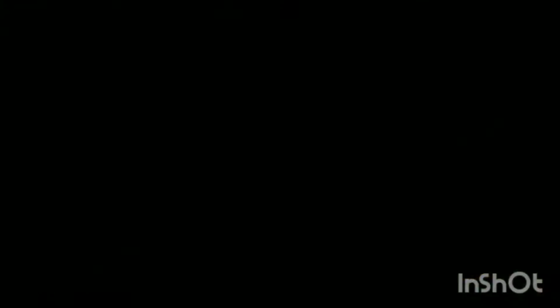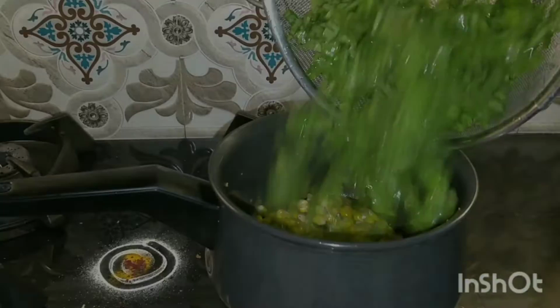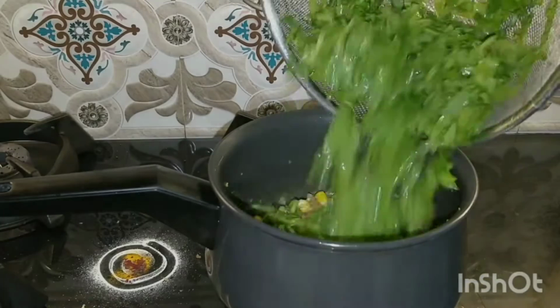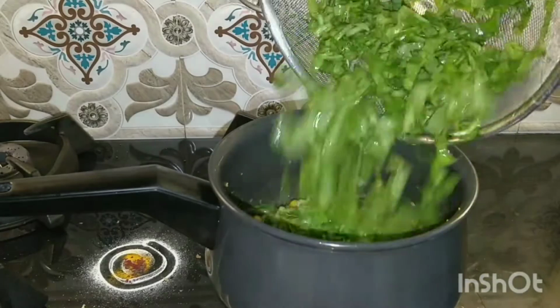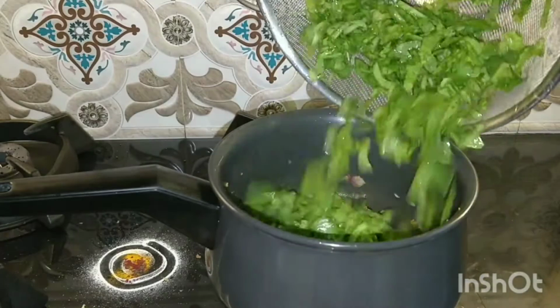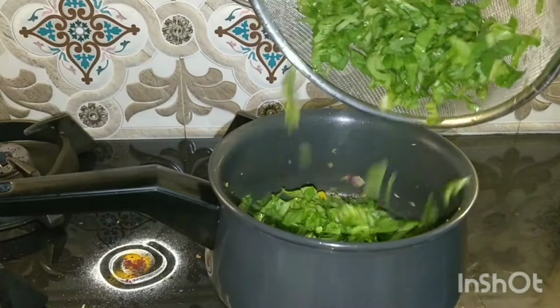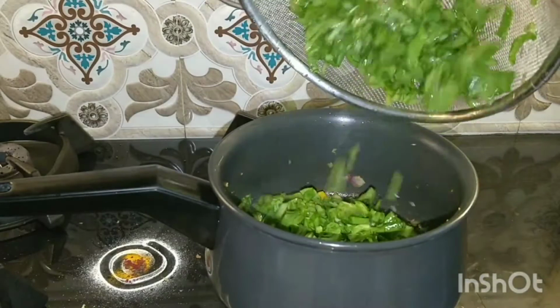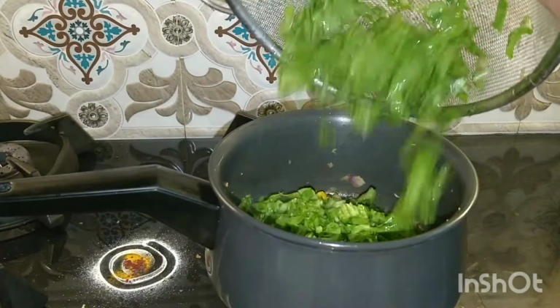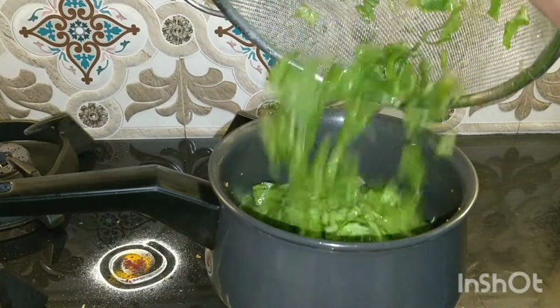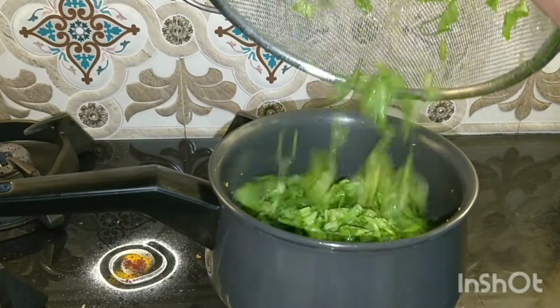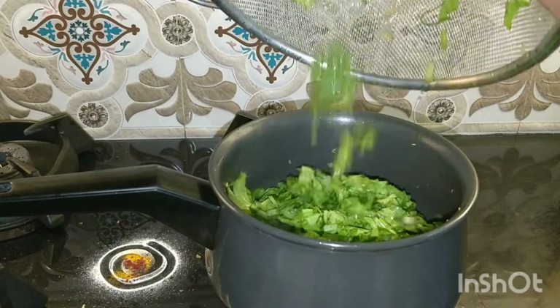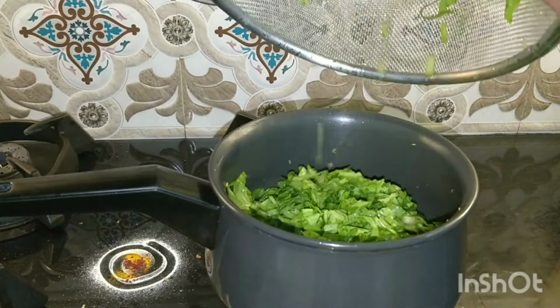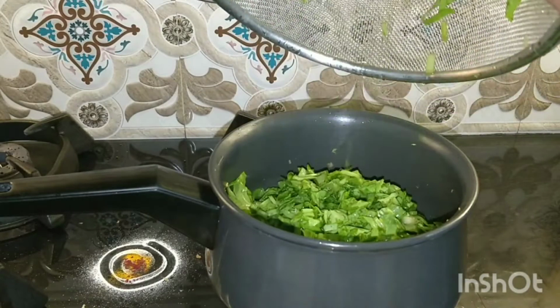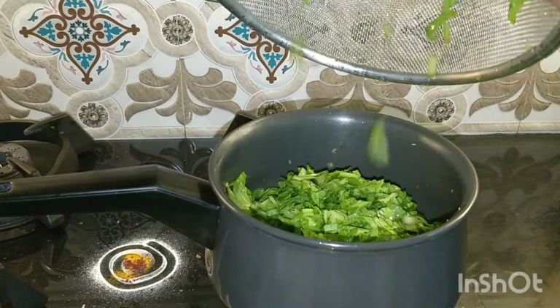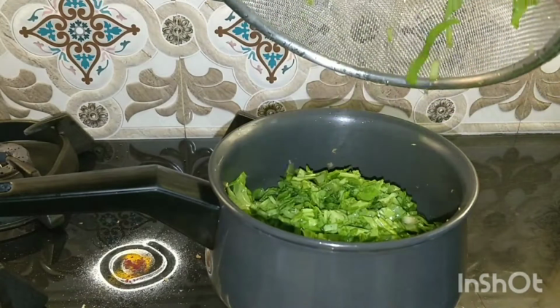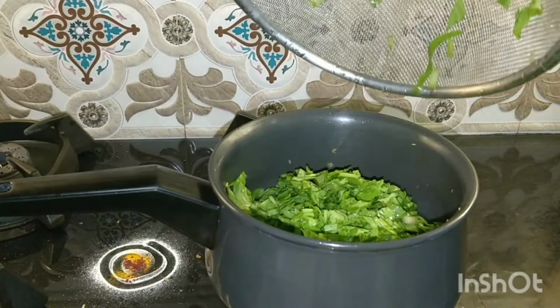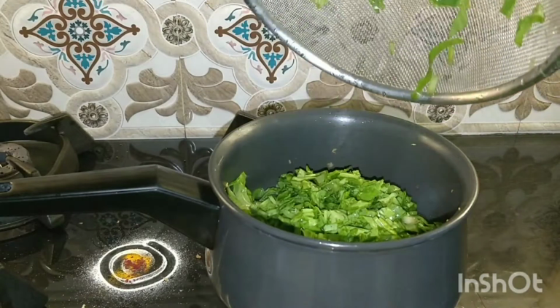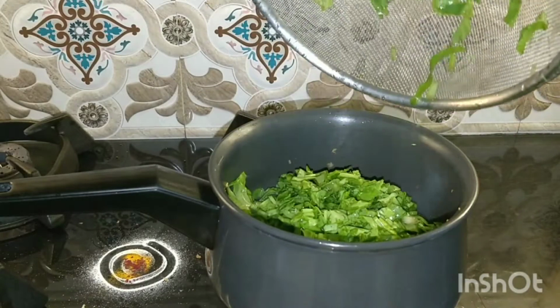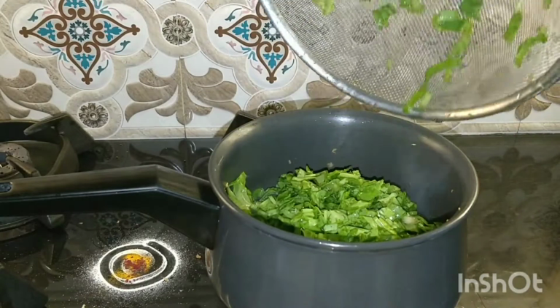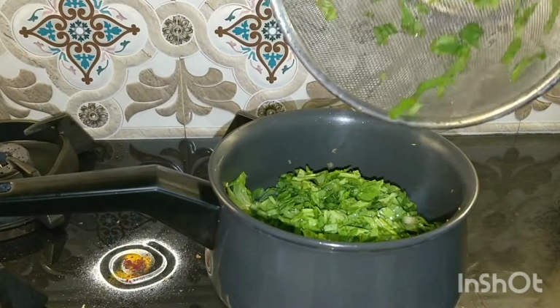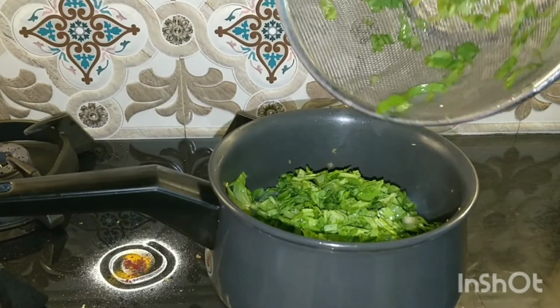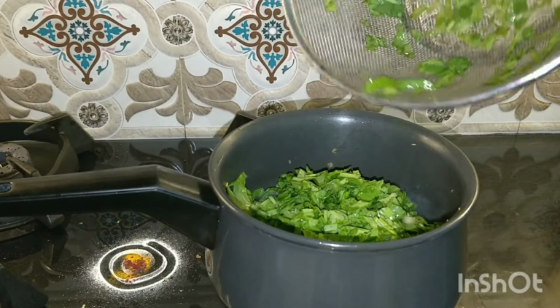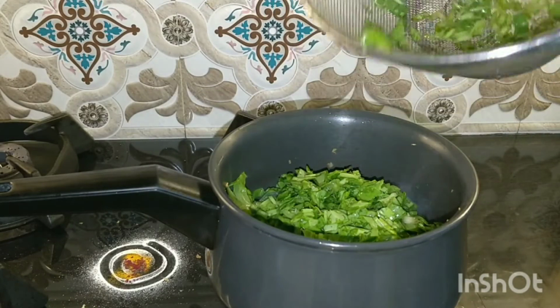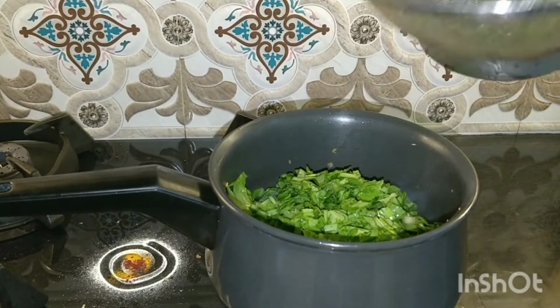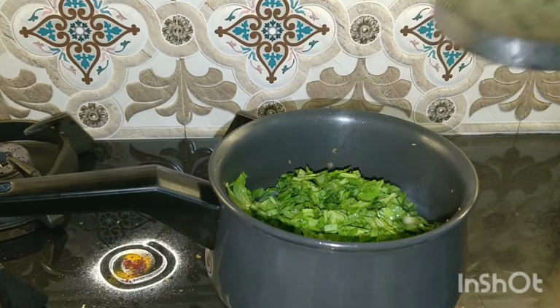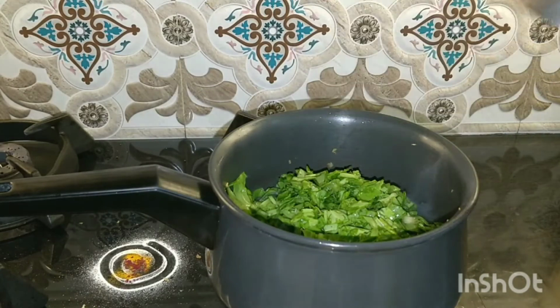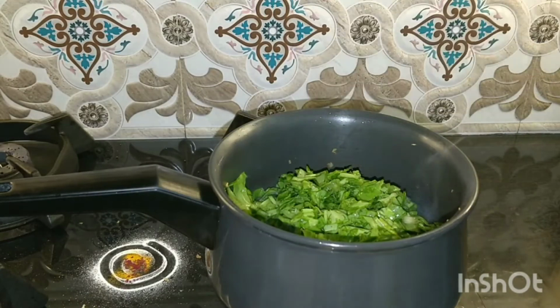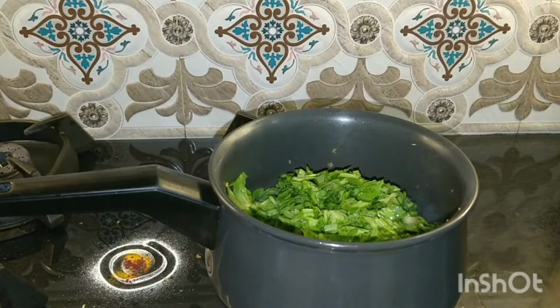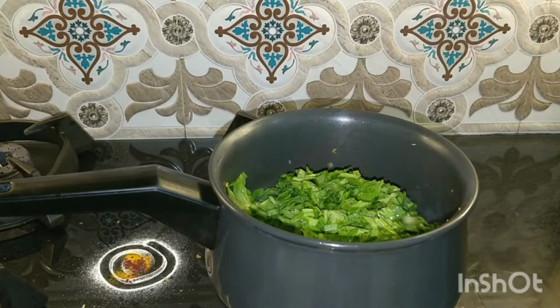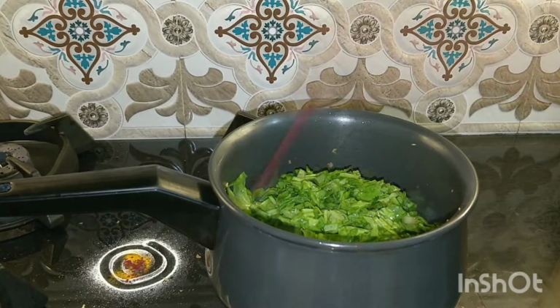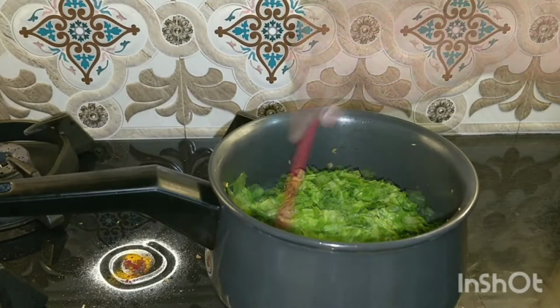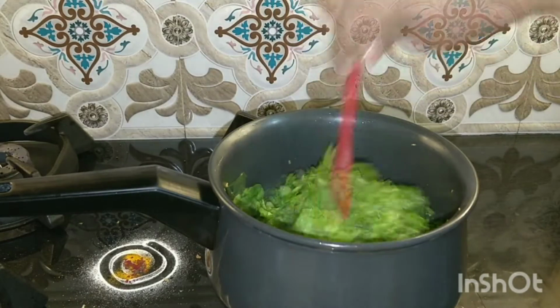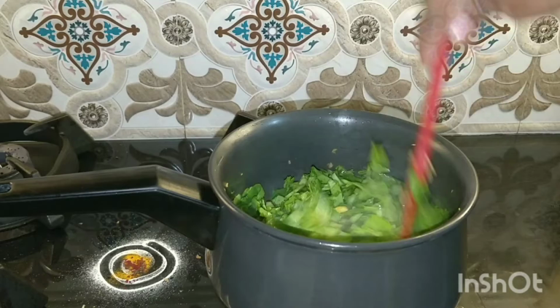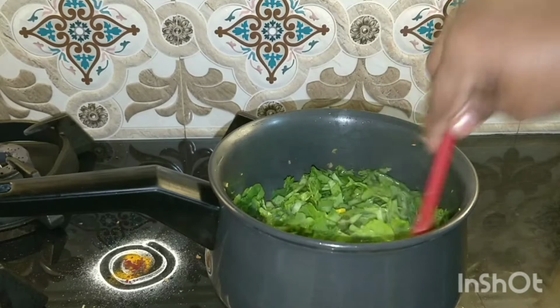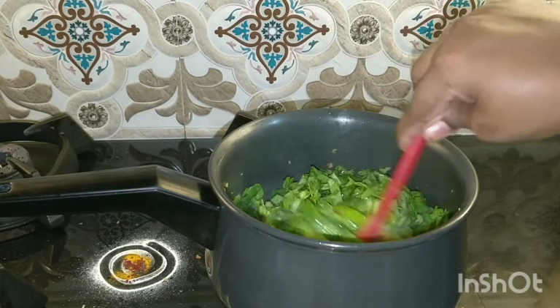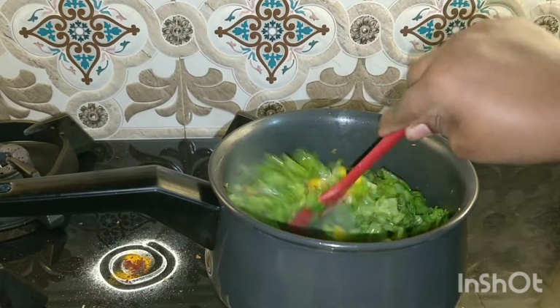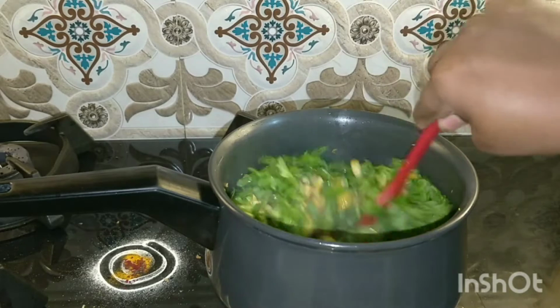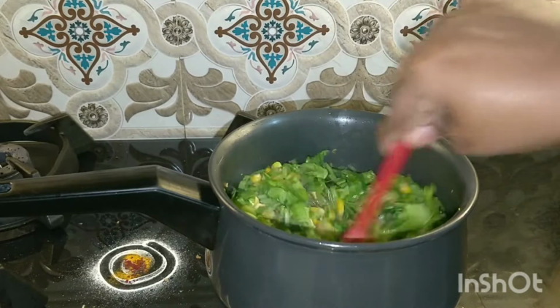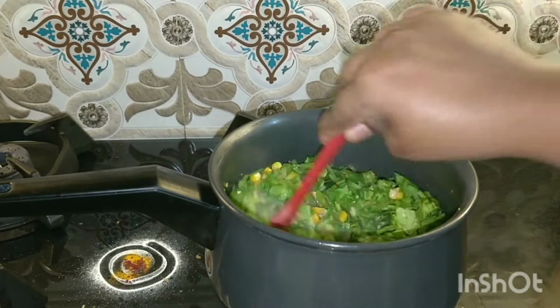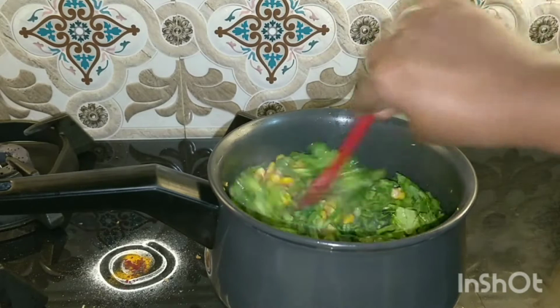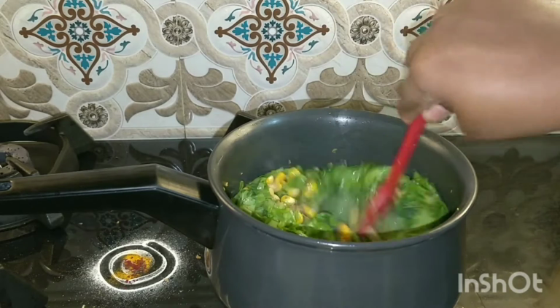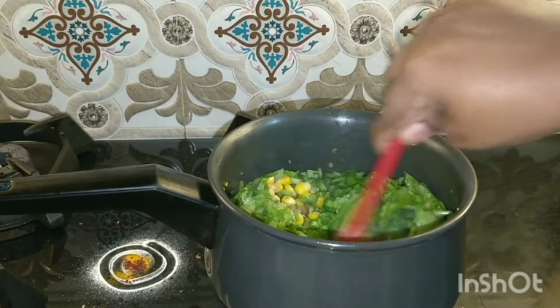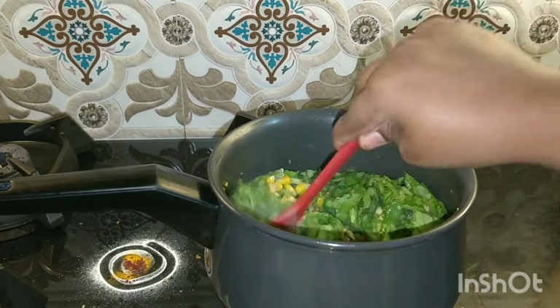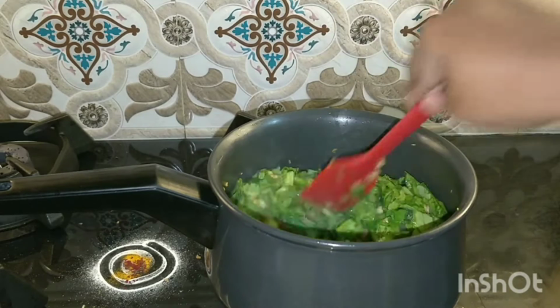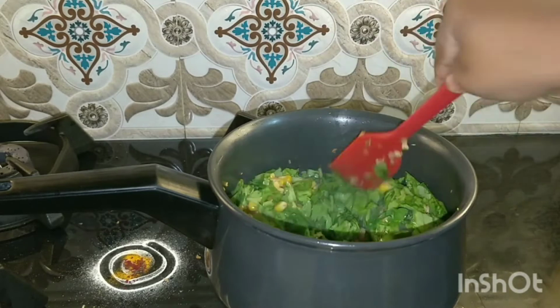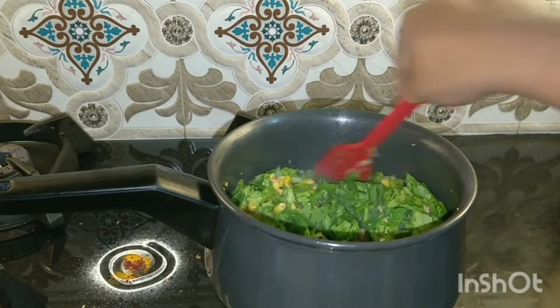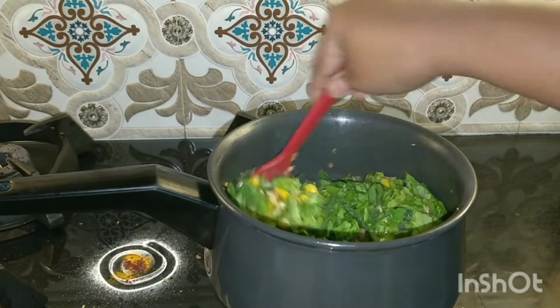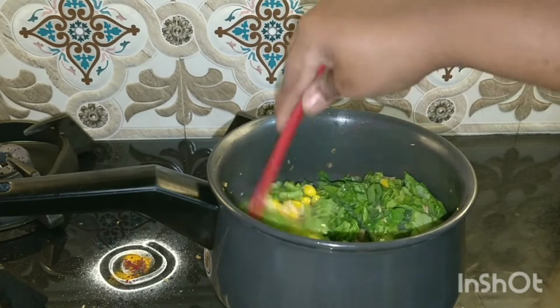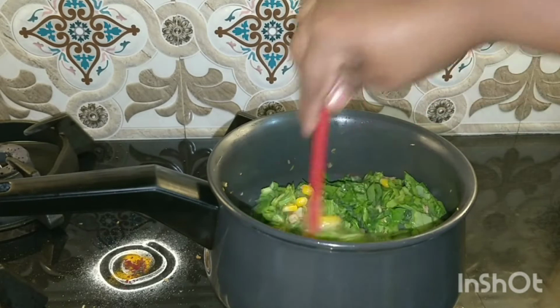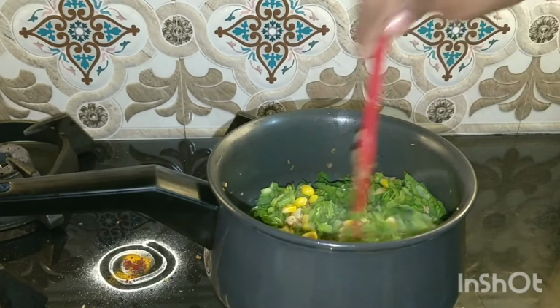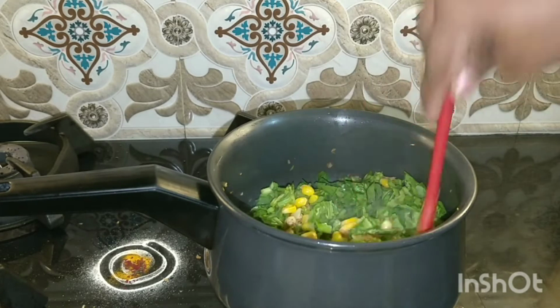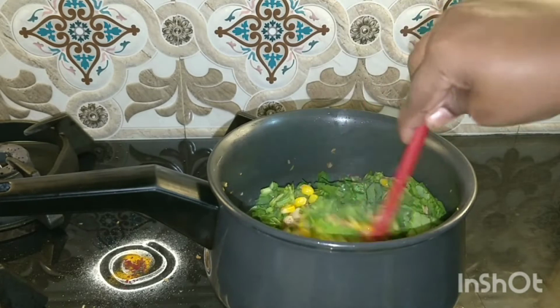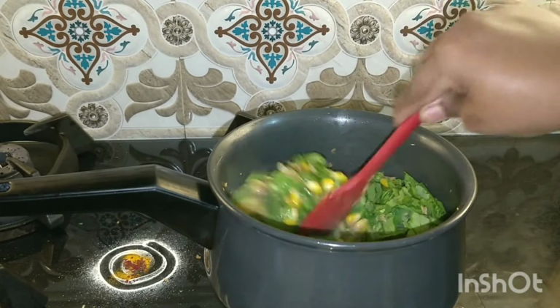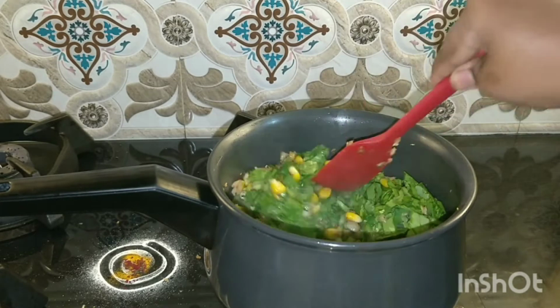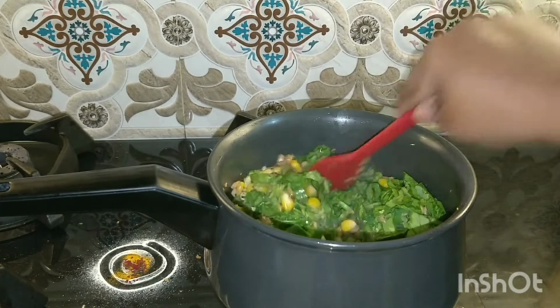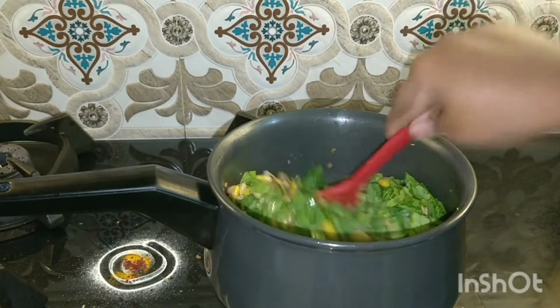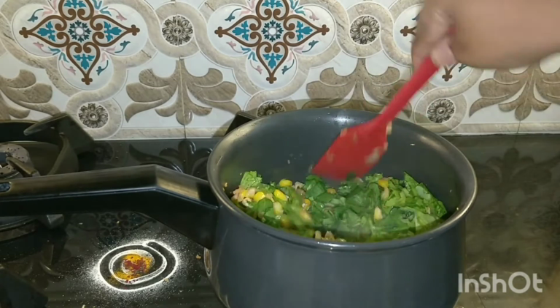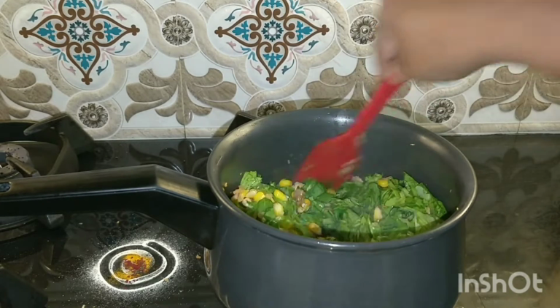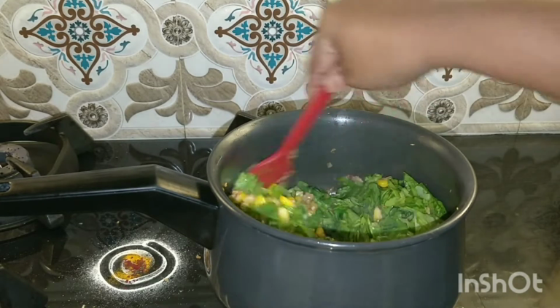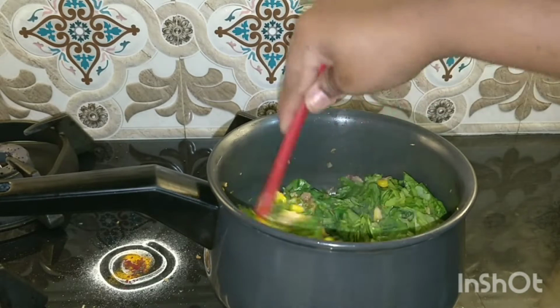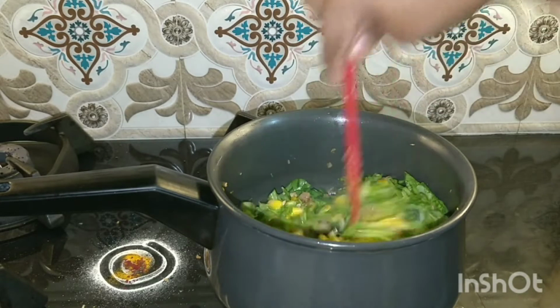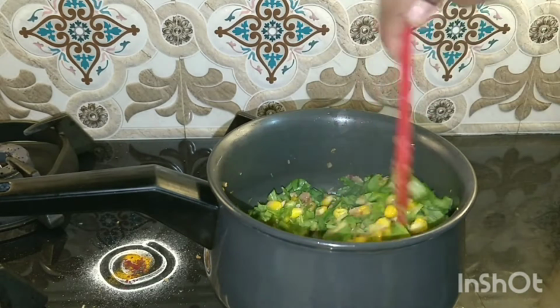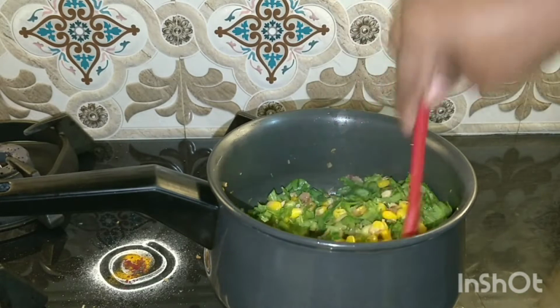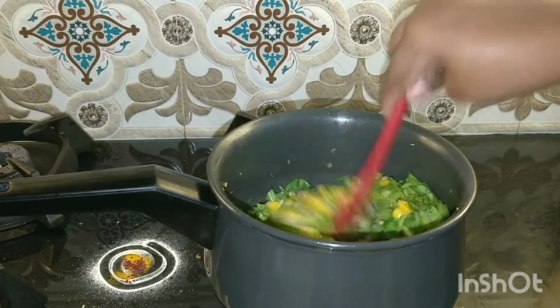Now I will add the chopped spinach to this and fry until the spinach is a bit fried and cooked.